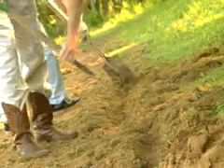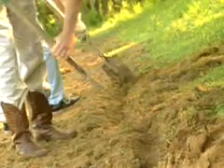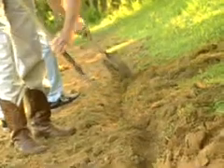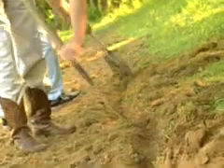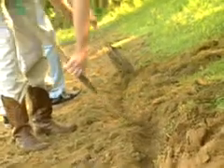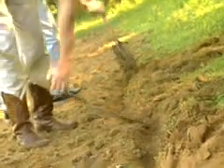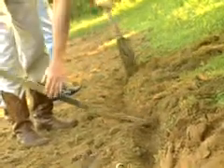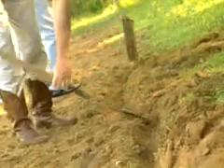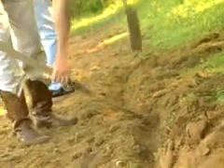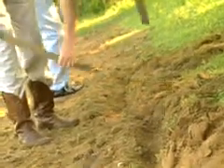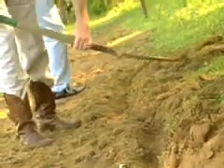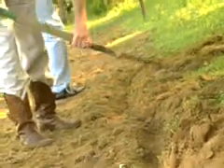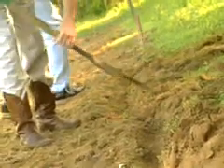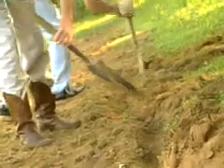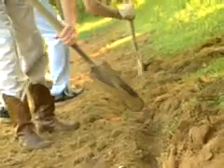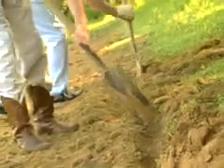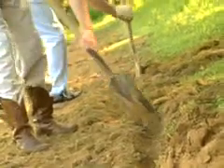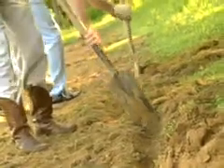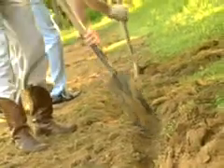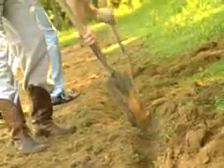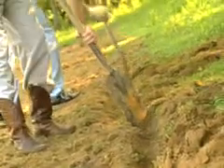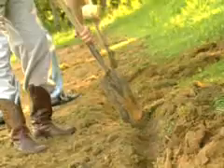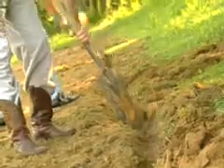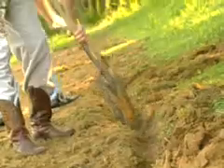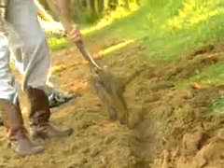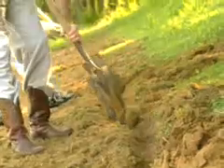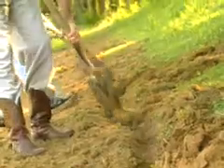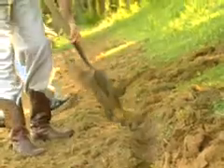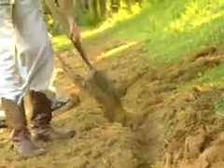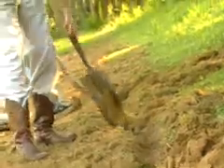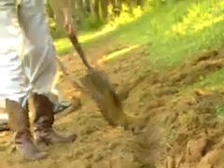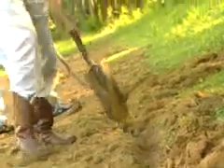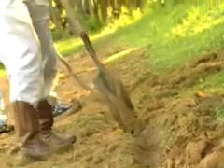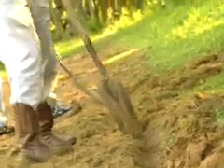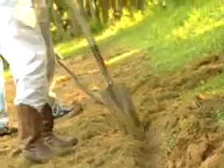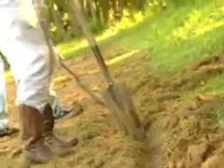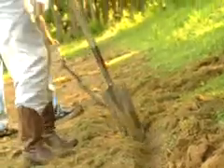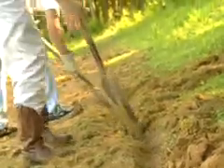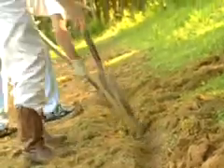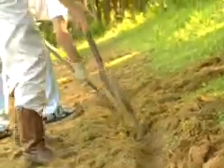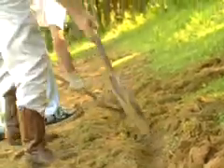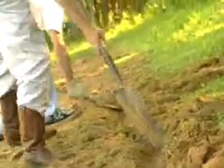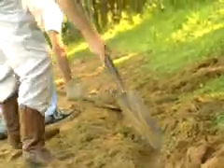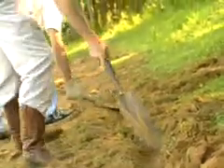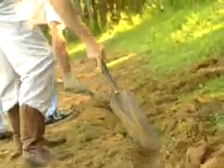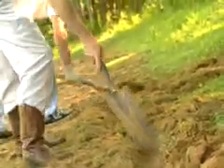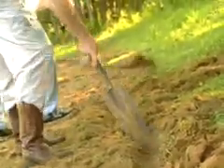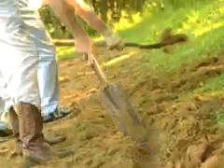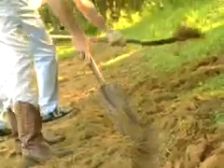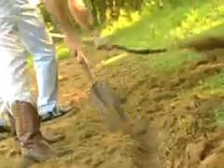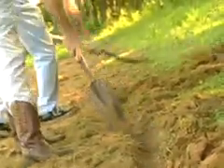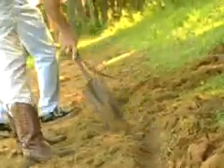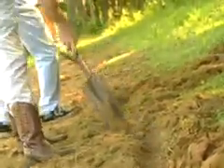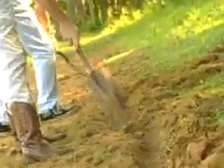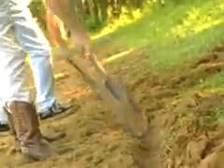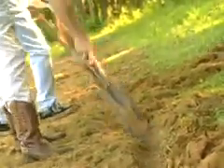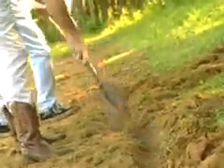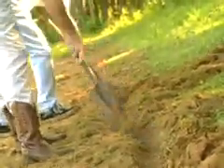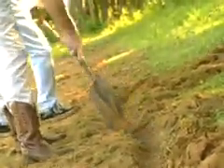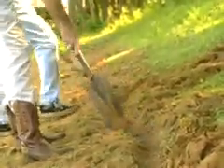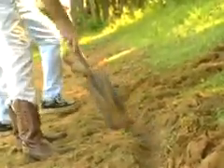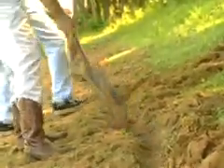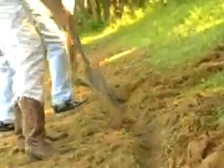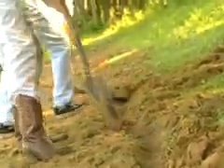At the top of the slope, cut a 6 inch deep by 6 inch wide trench, the length of the application.